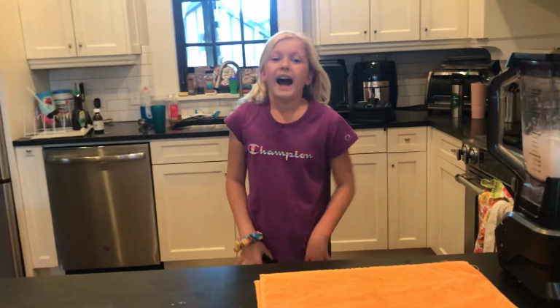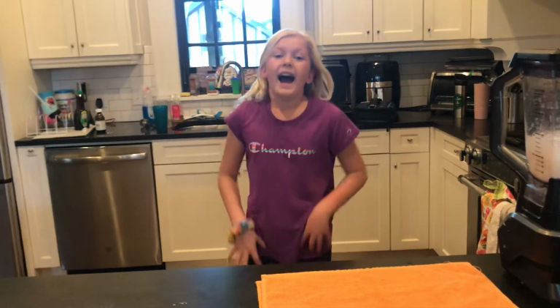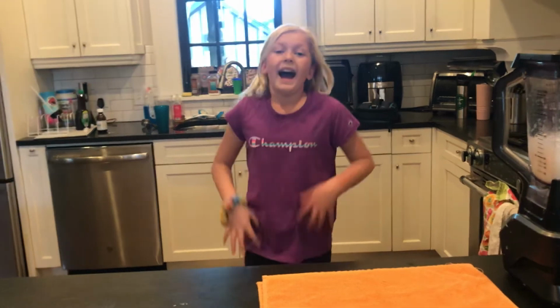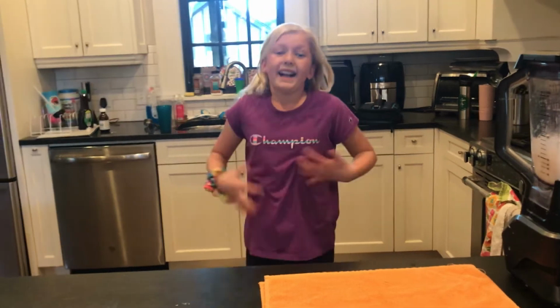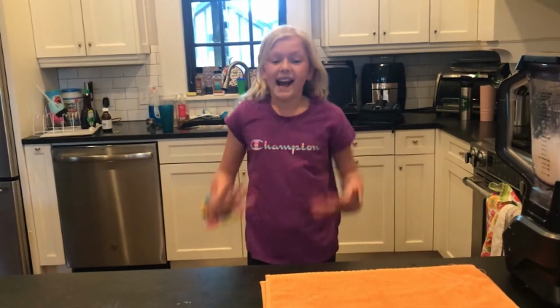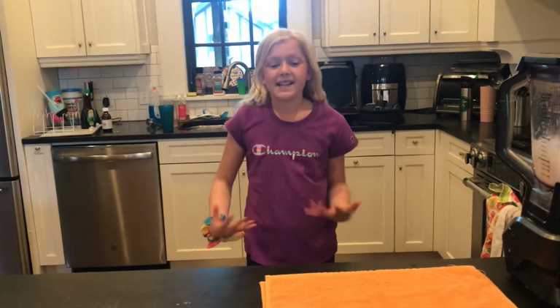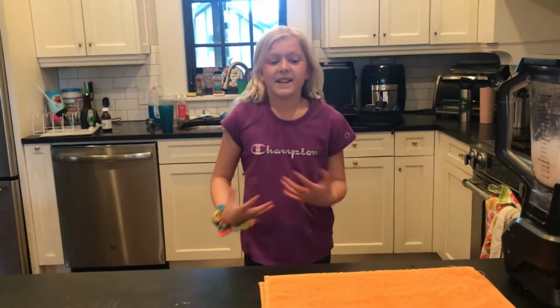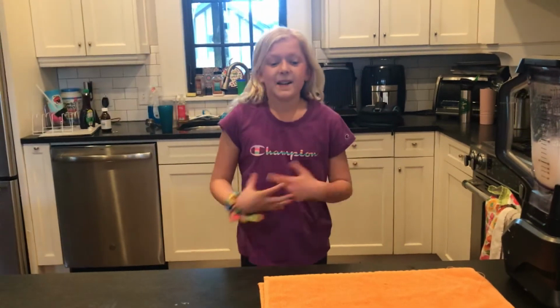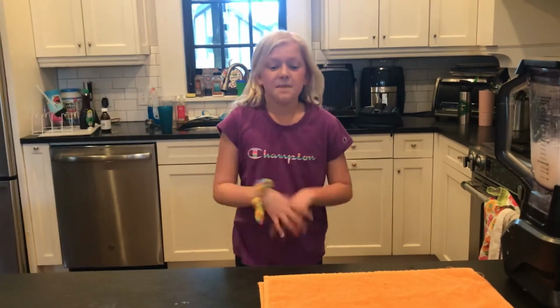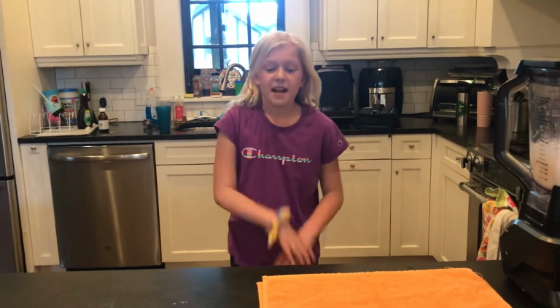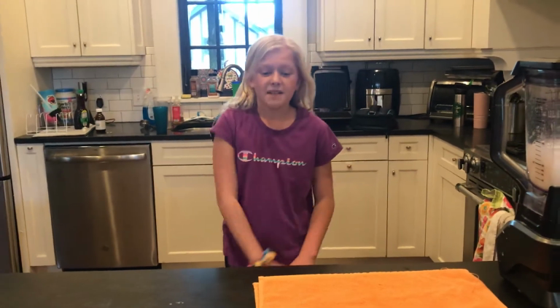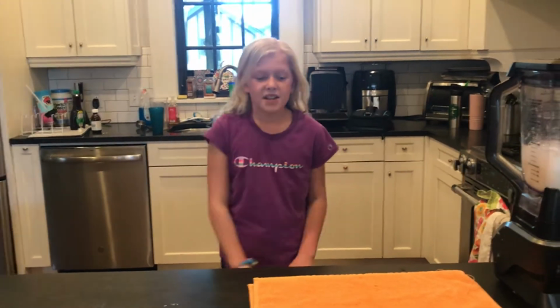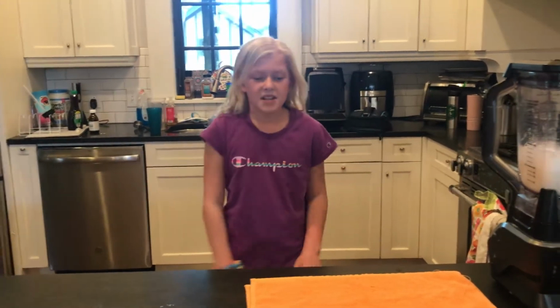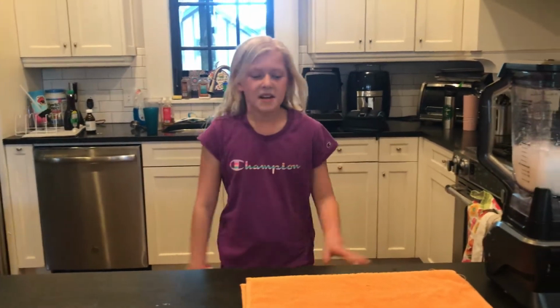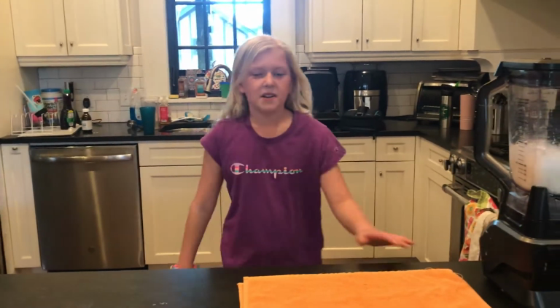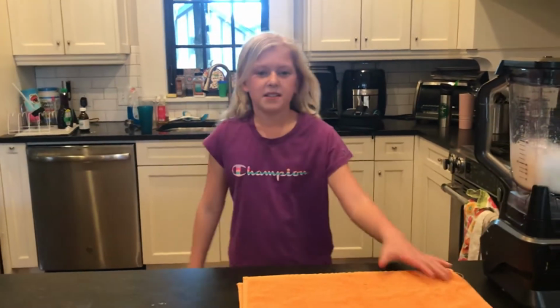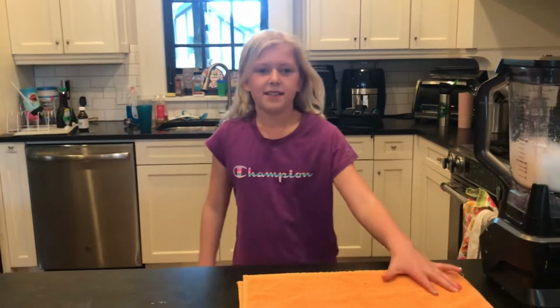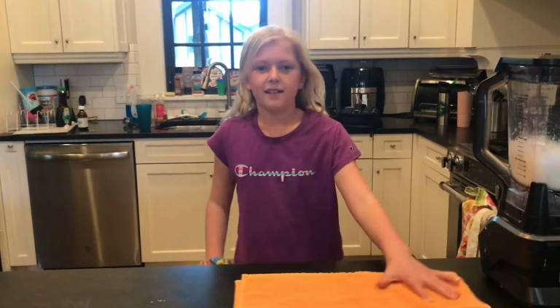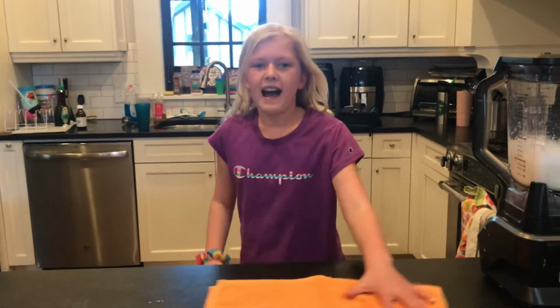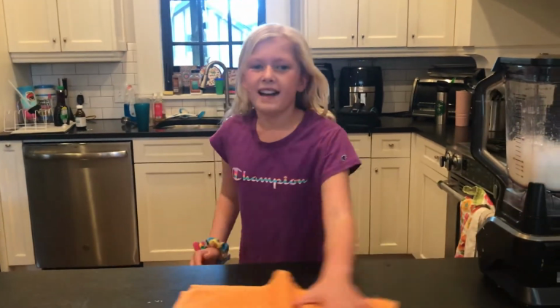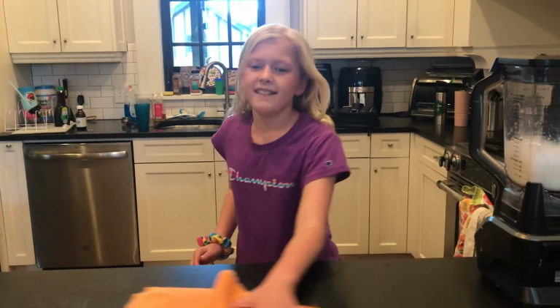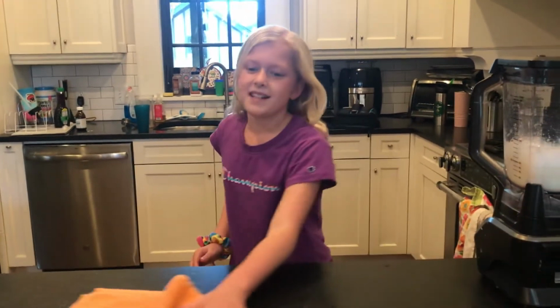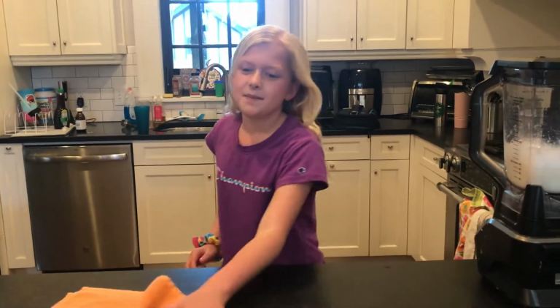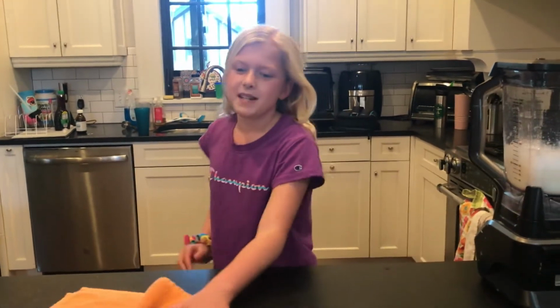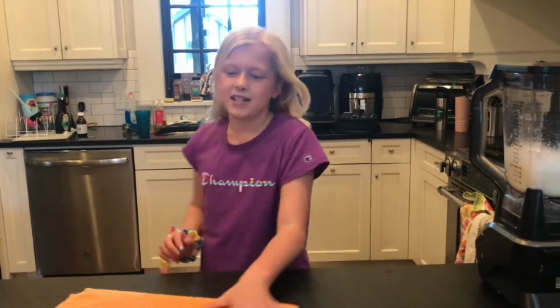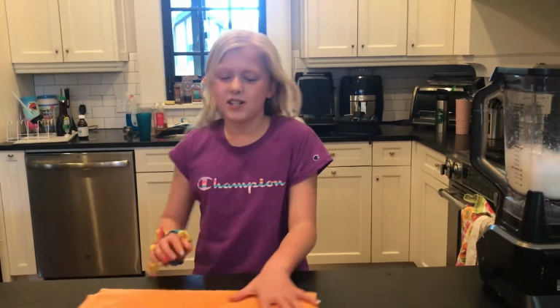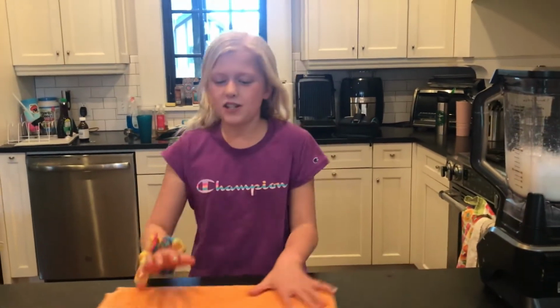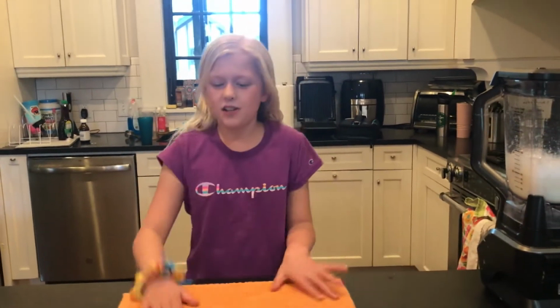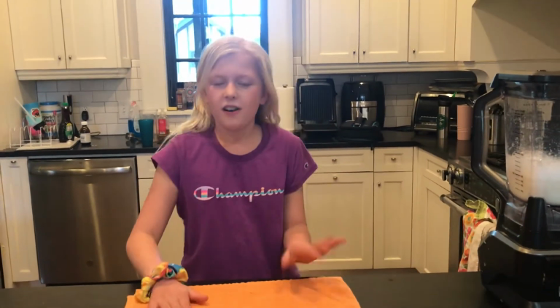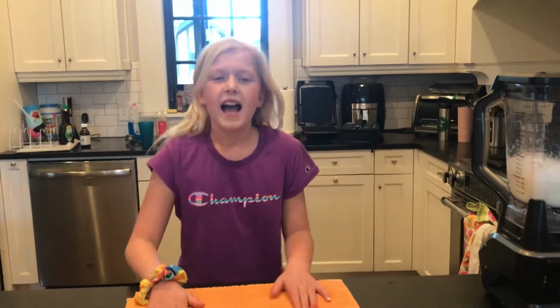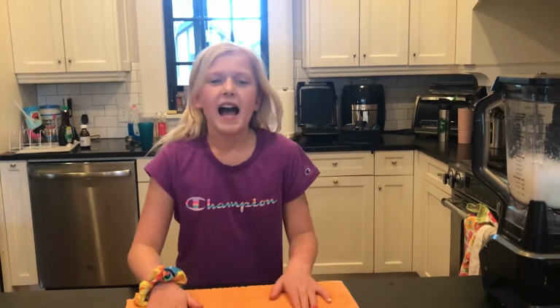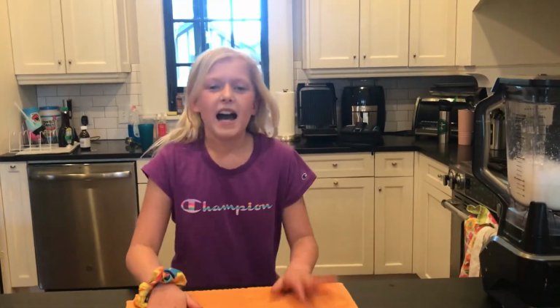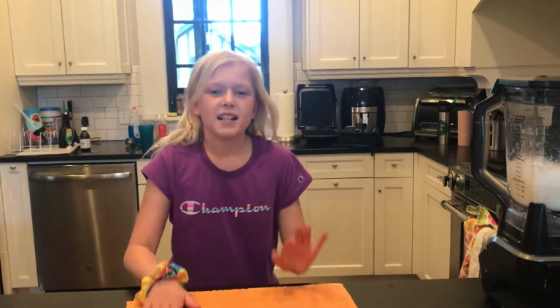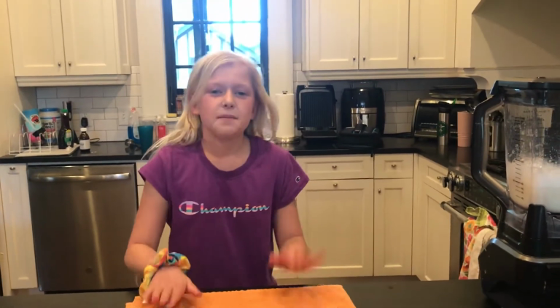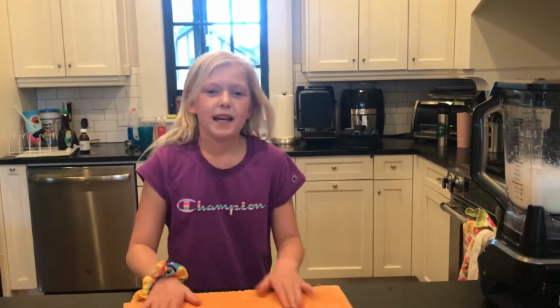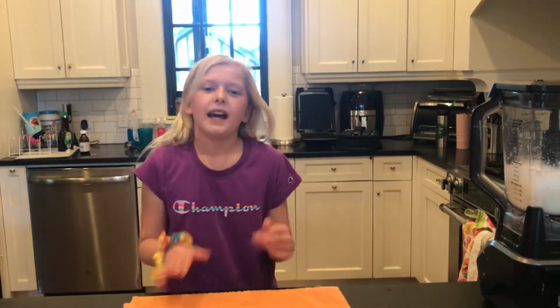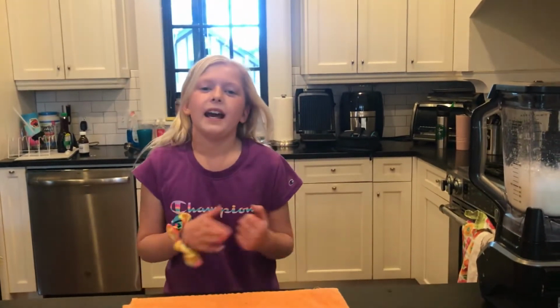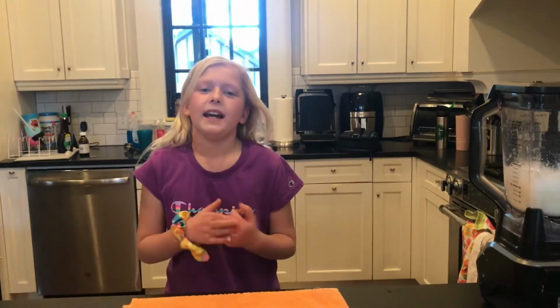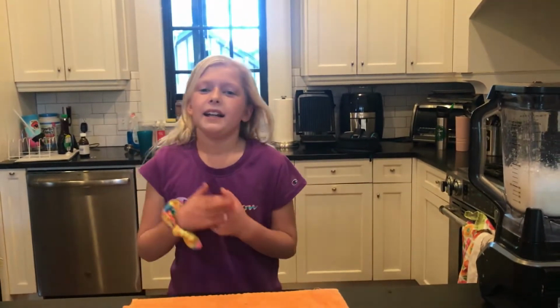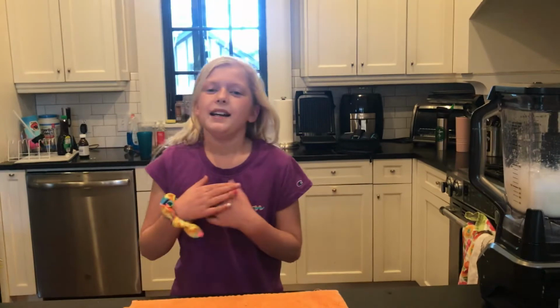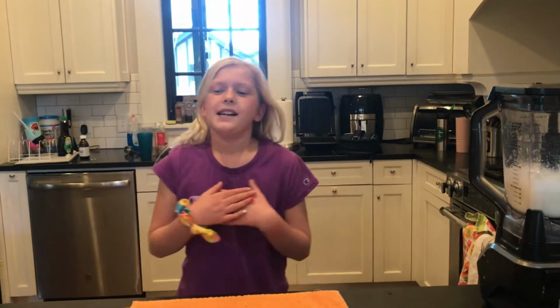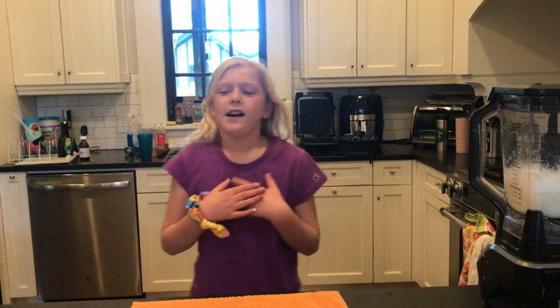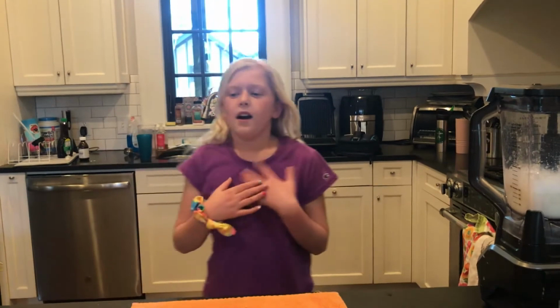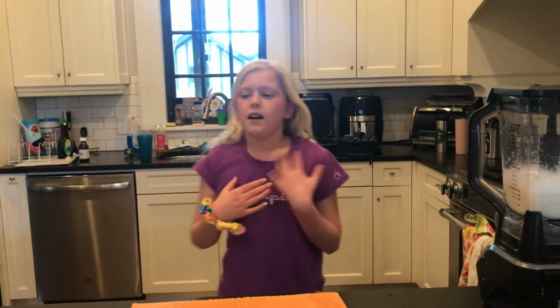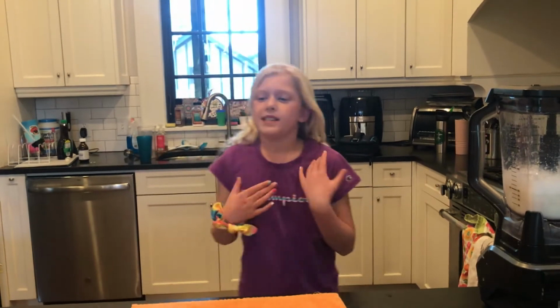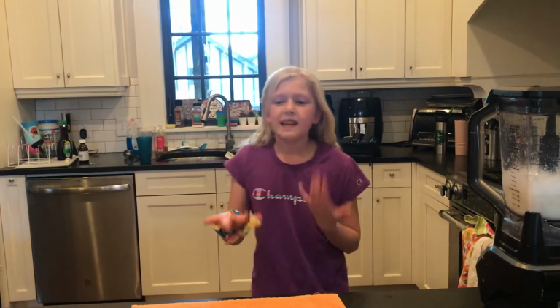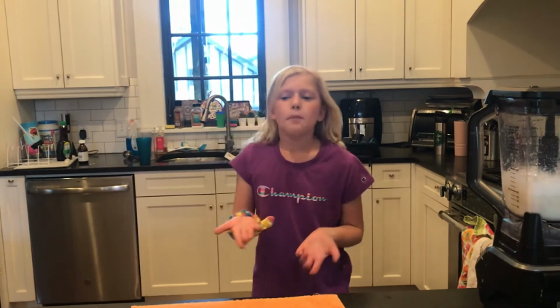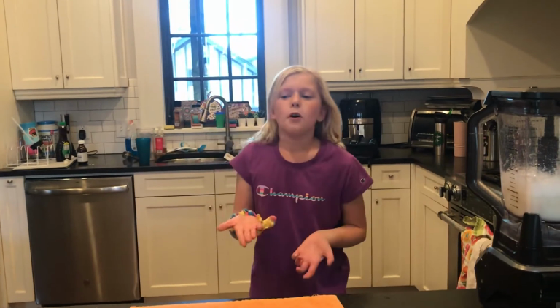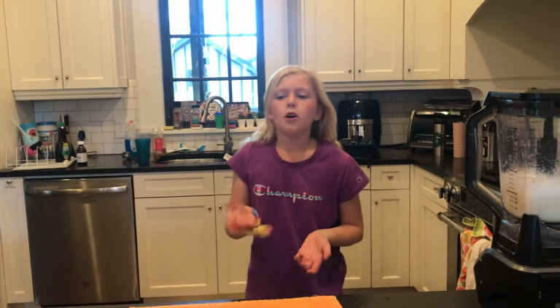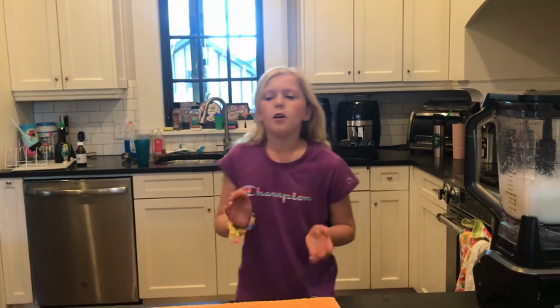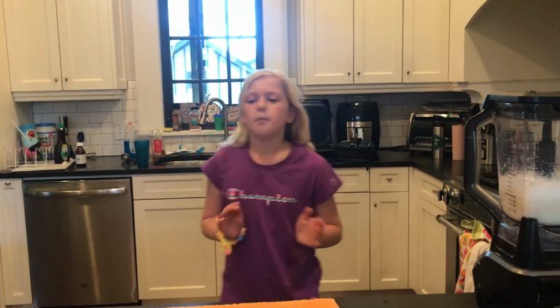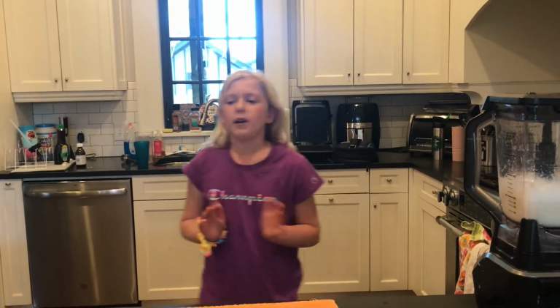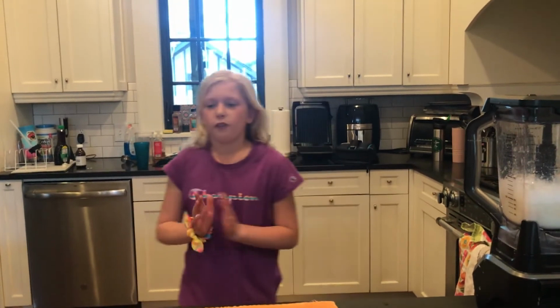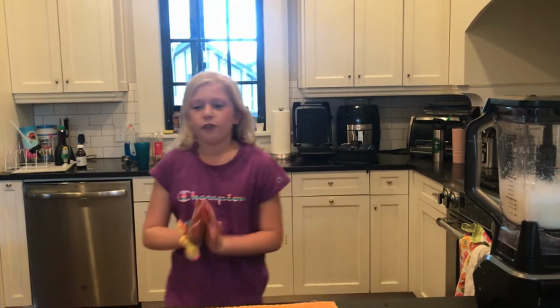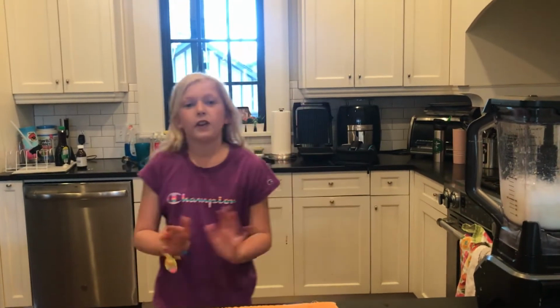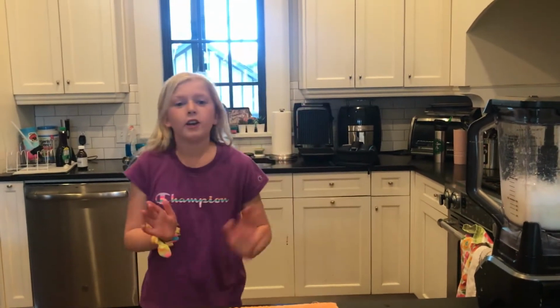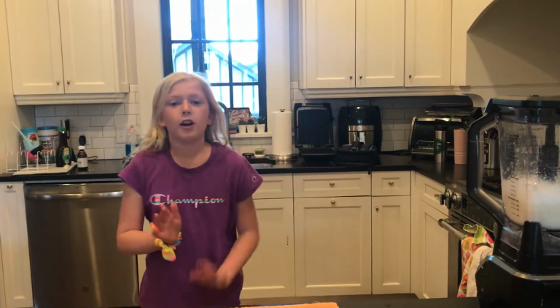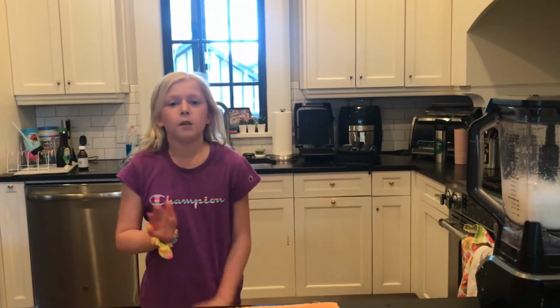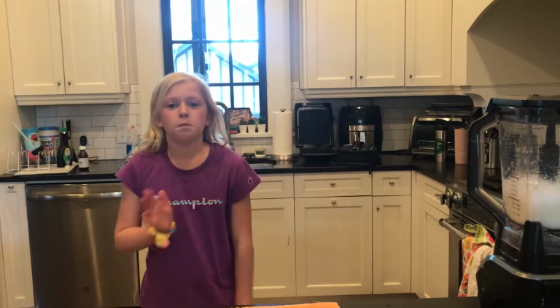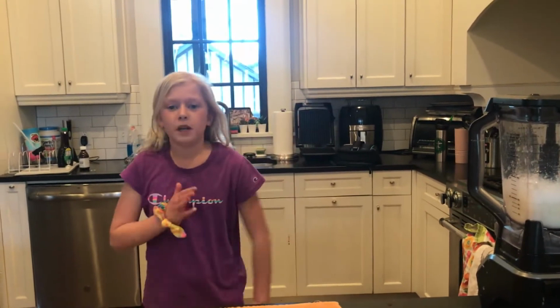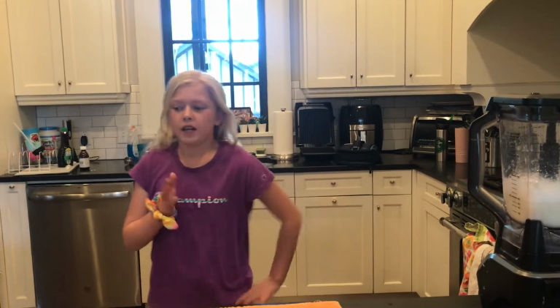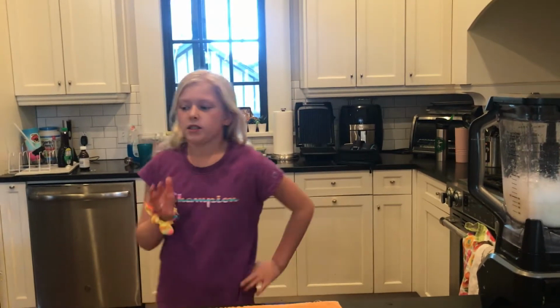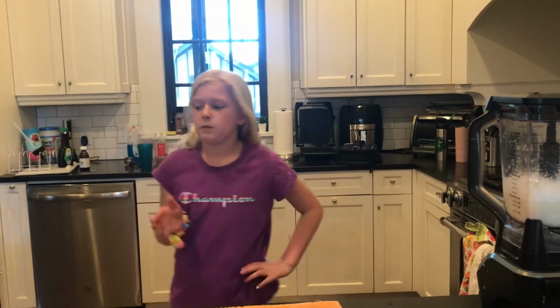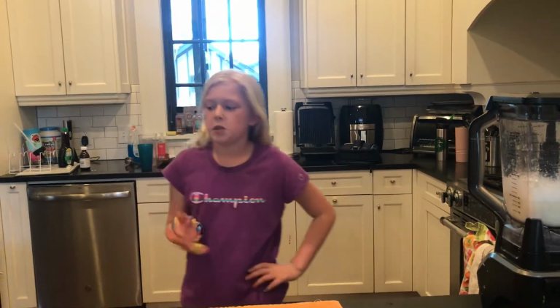Hi guys, welcome back to my channel. So I'm going to be teaching you how to make a simple but really good banana smoothie.